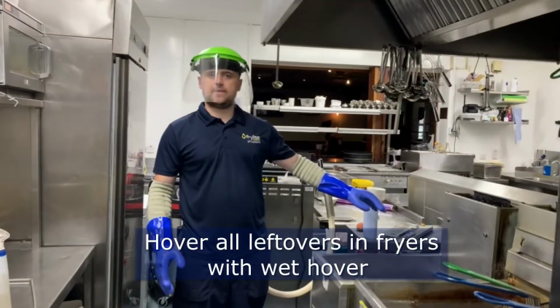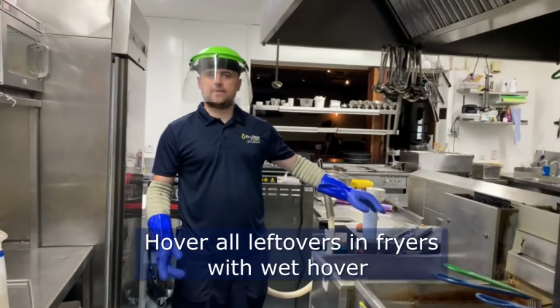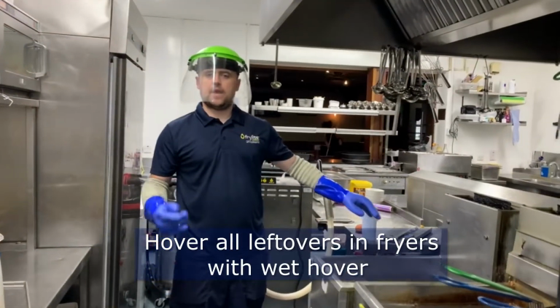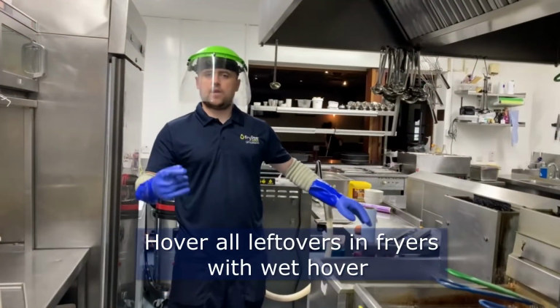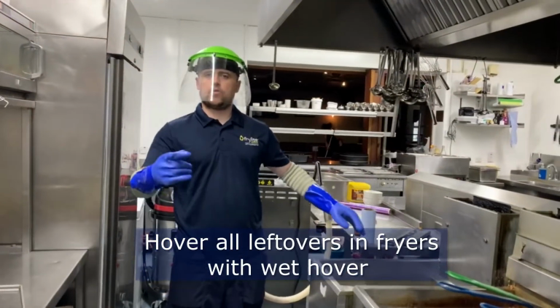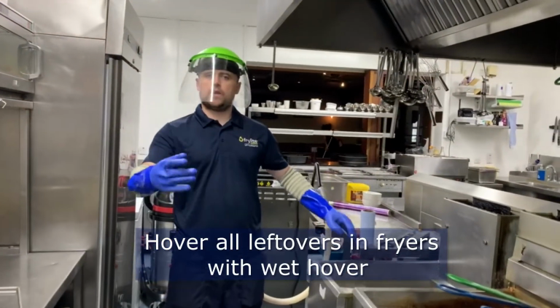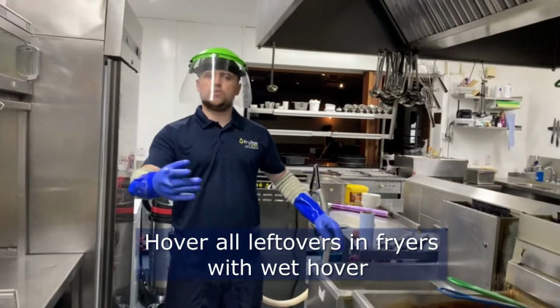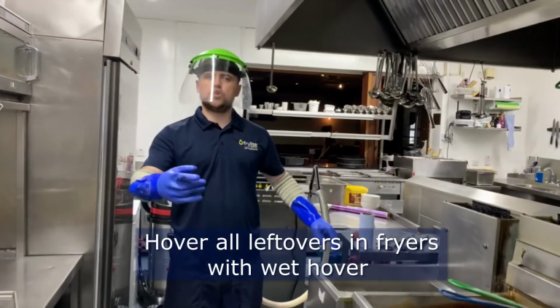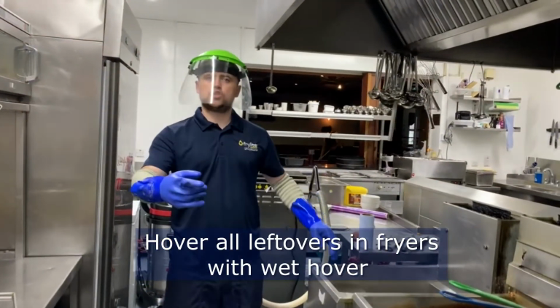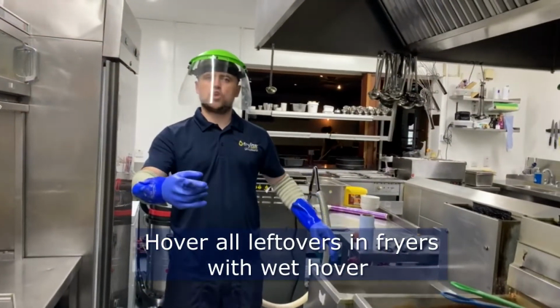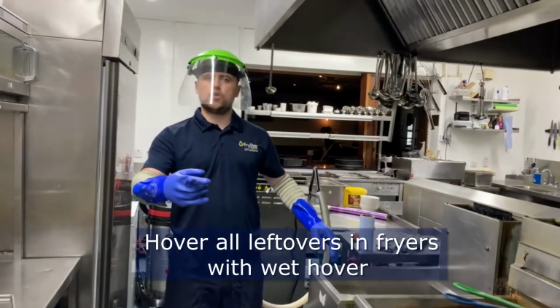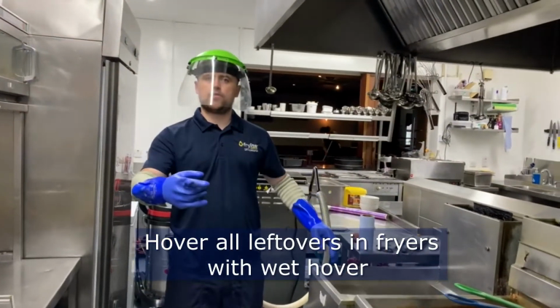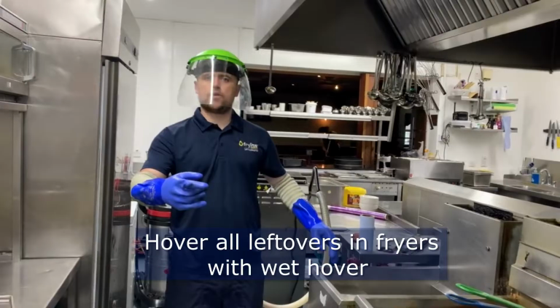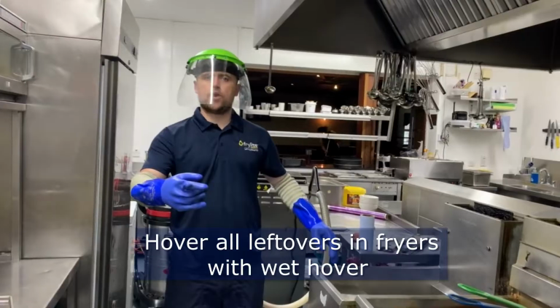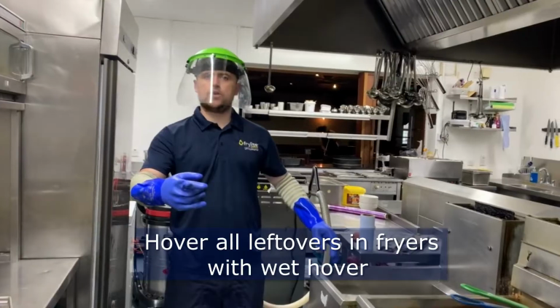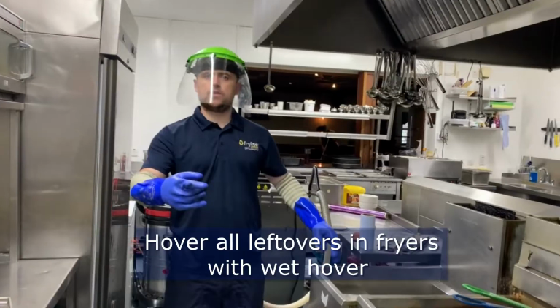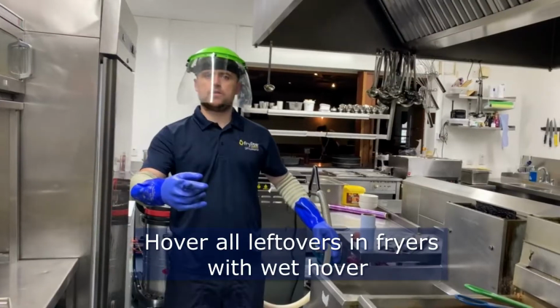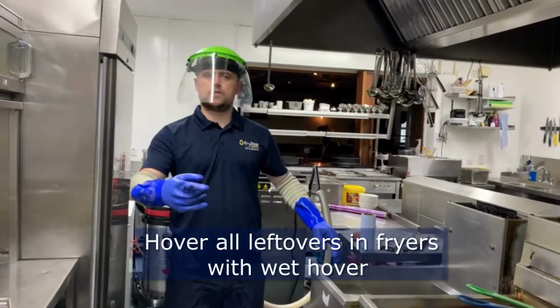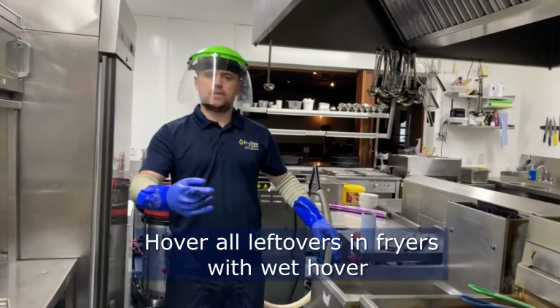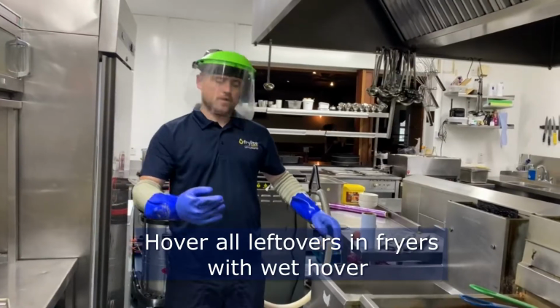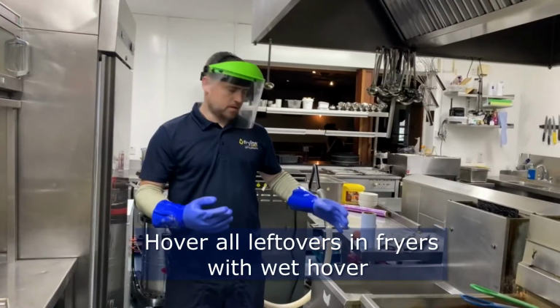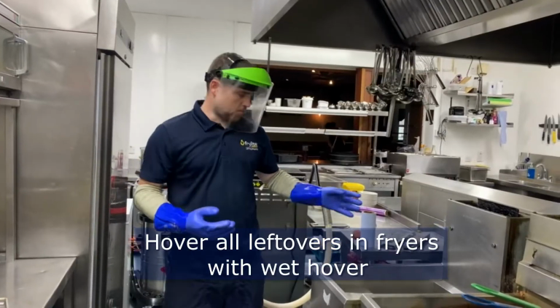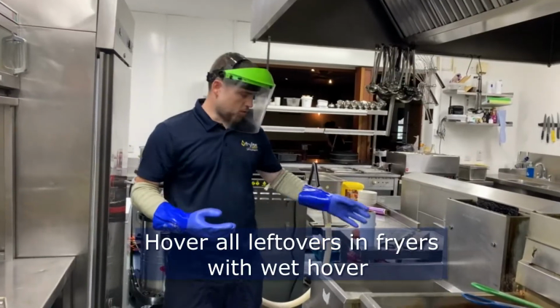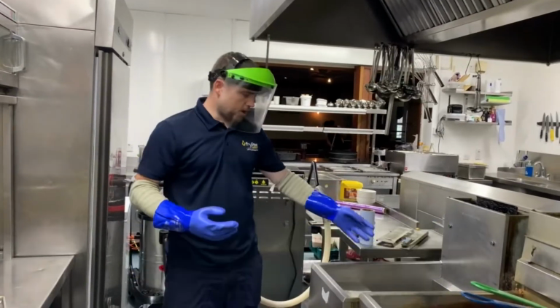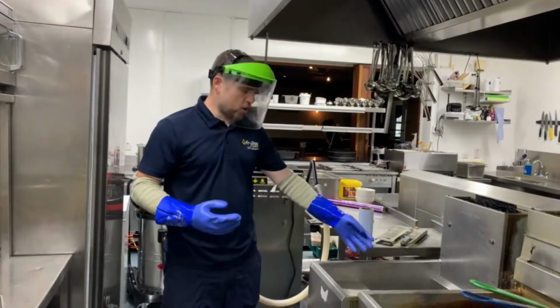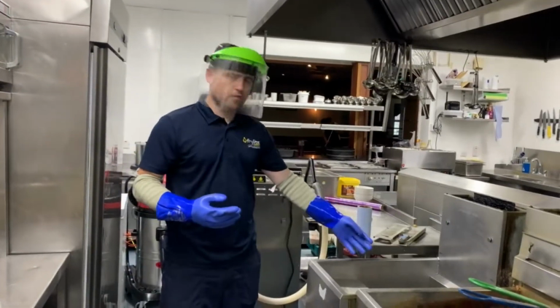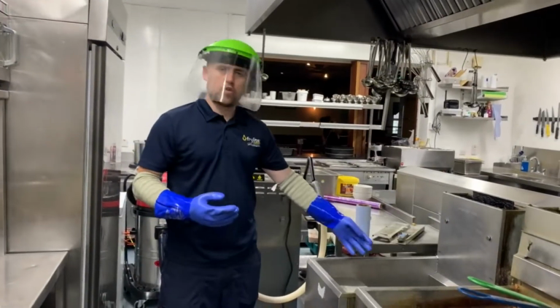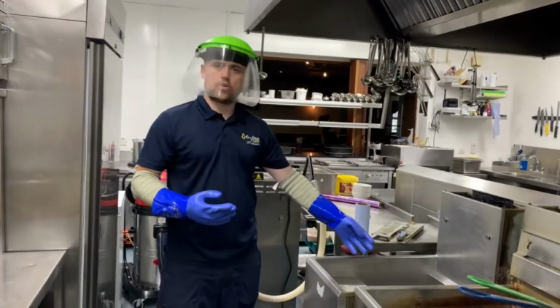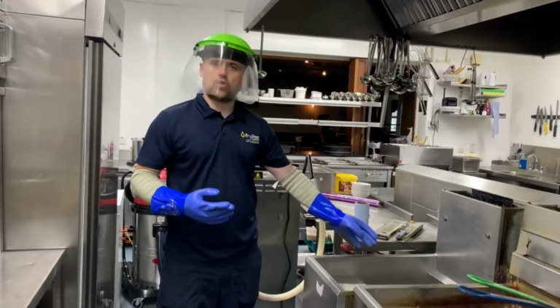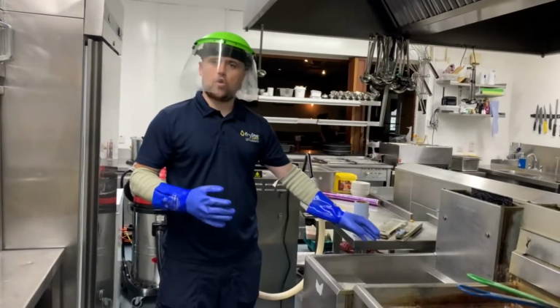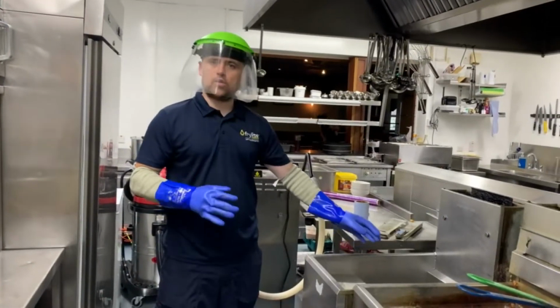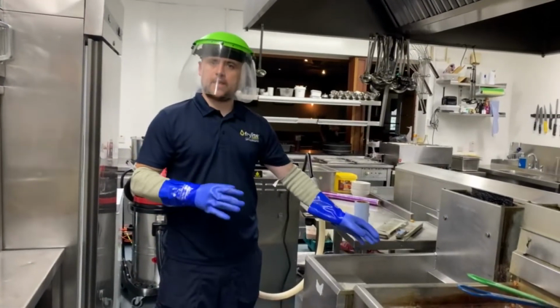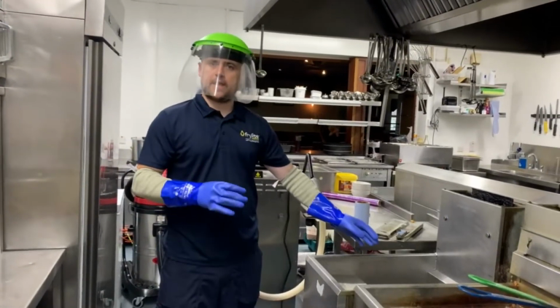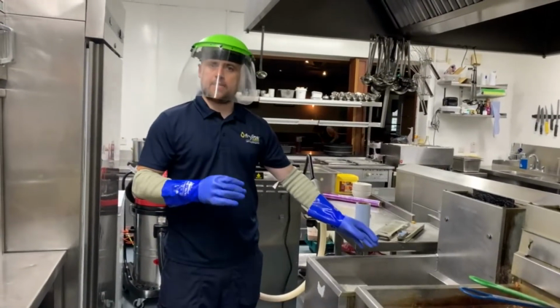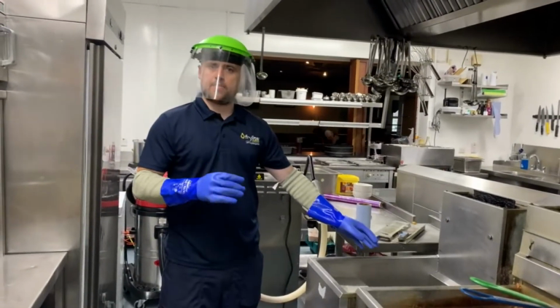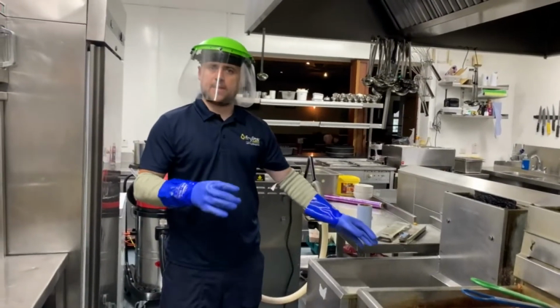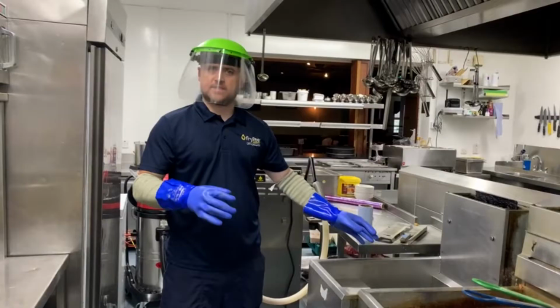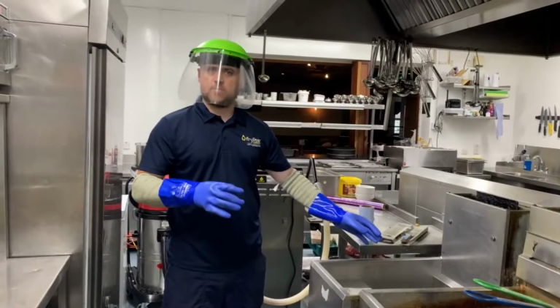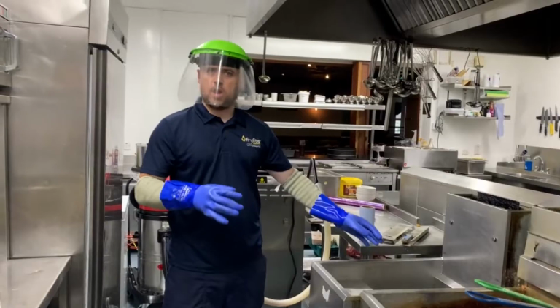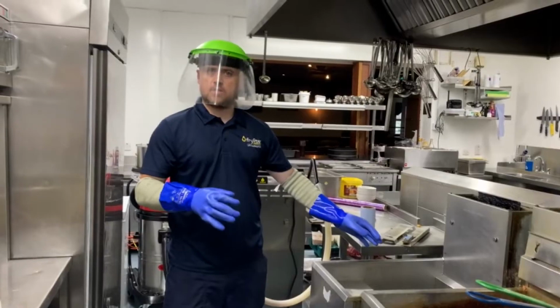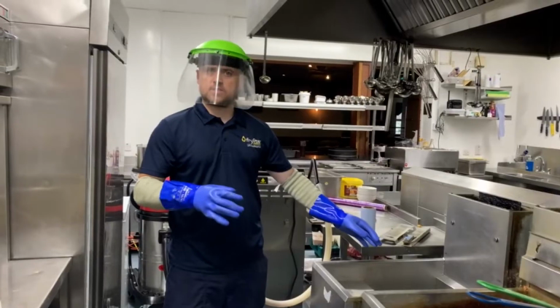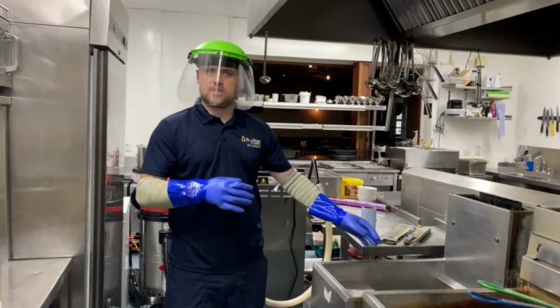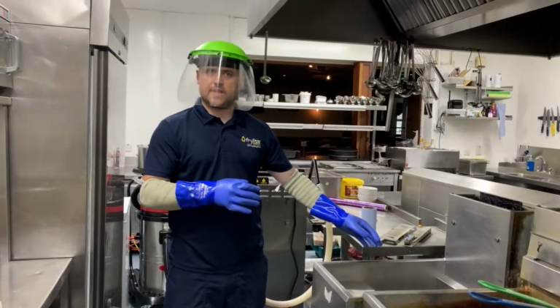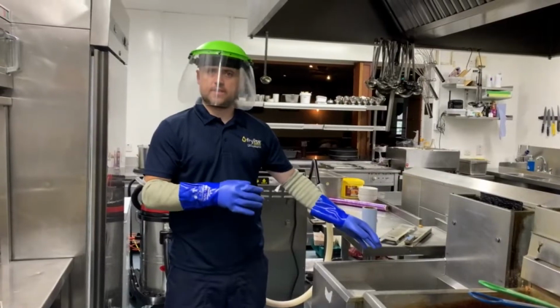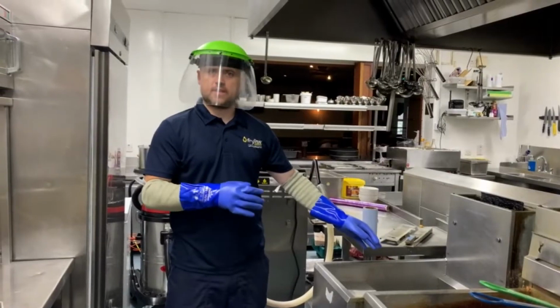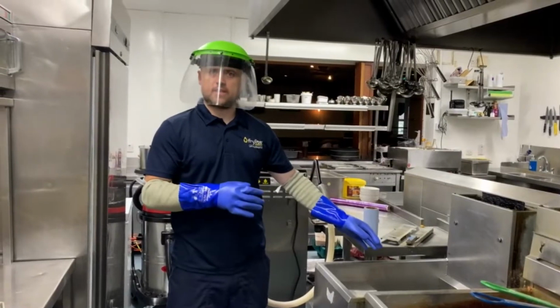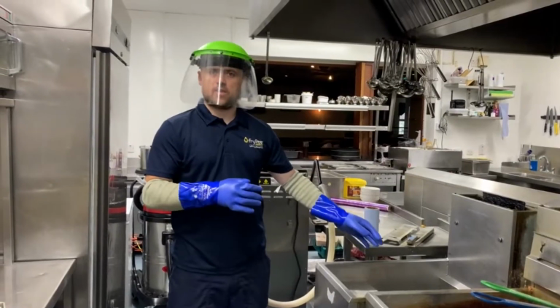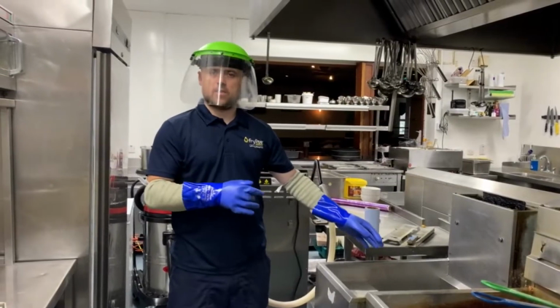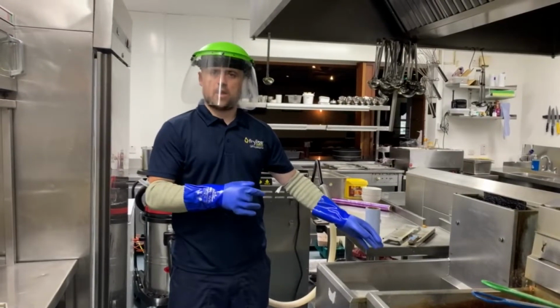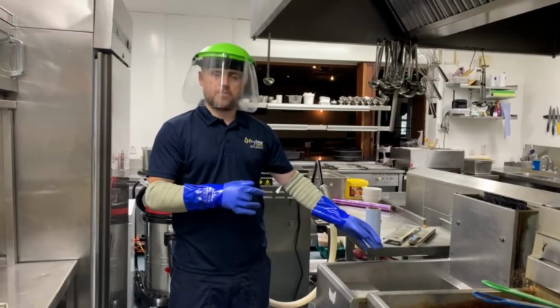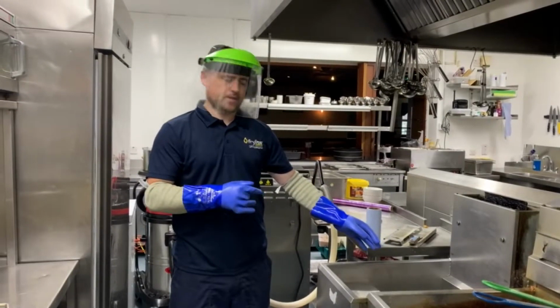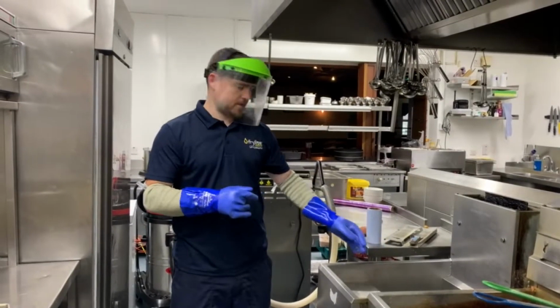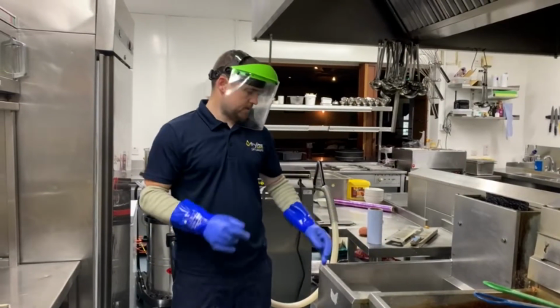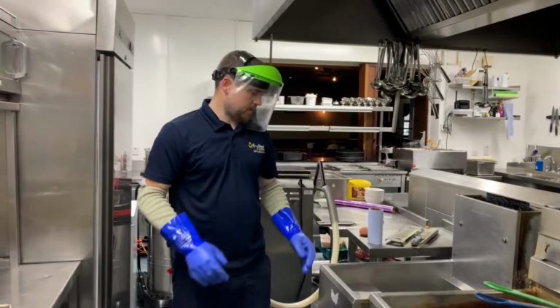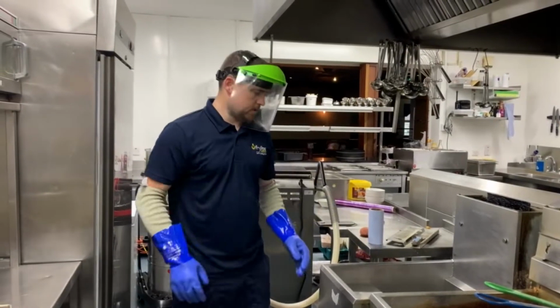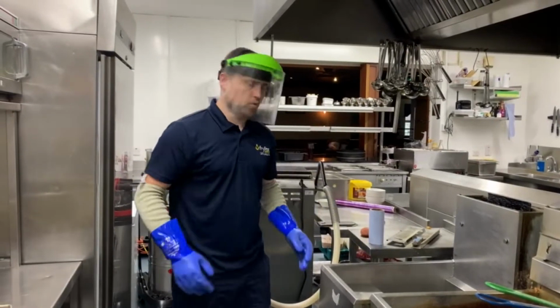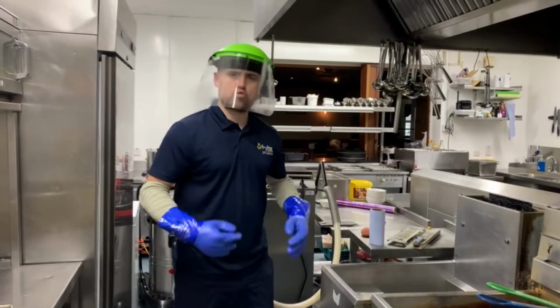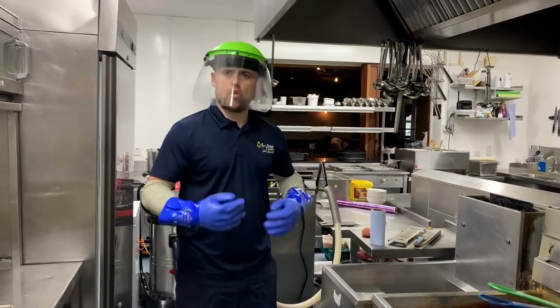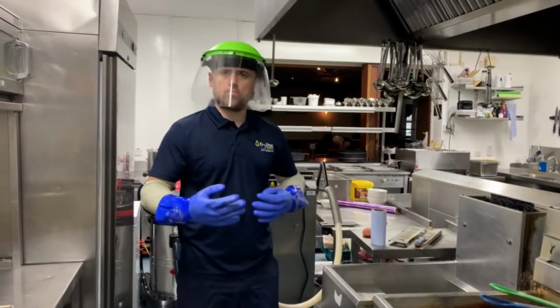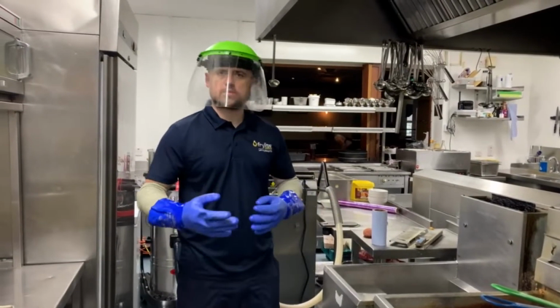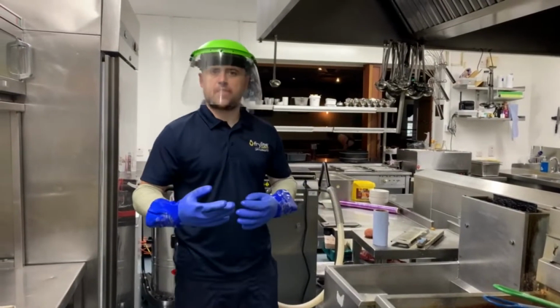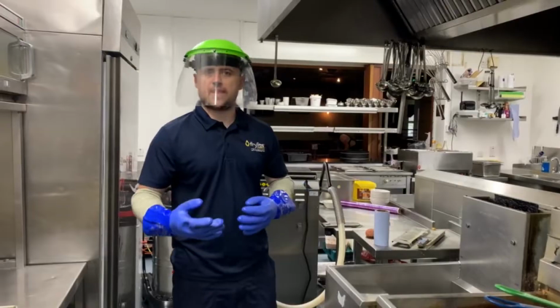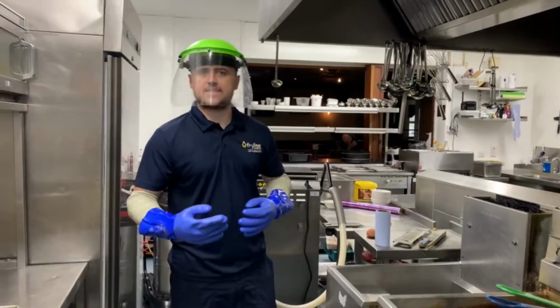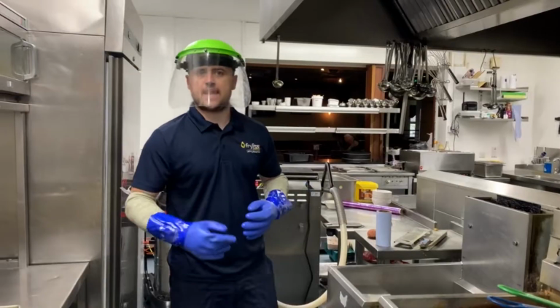I'm going to use the hoover now. We're going to hoover out all the bits and blobs that are in the bottom — little crumbs and things.